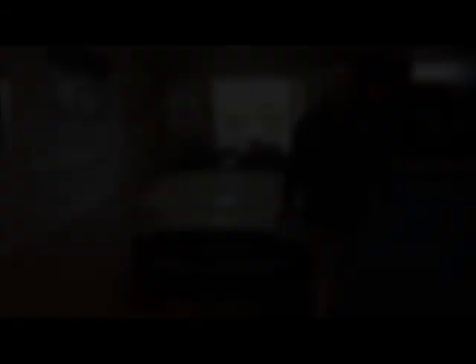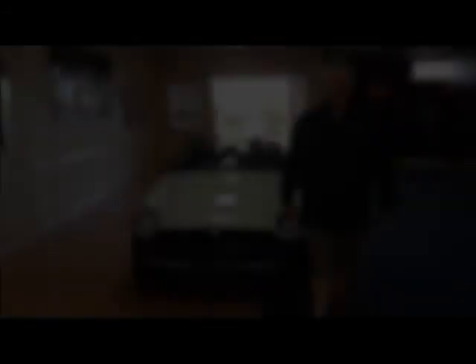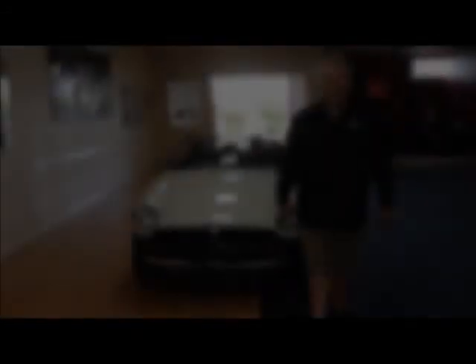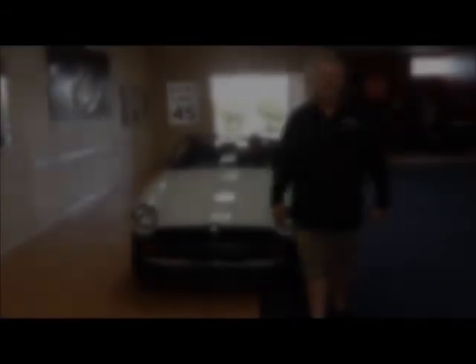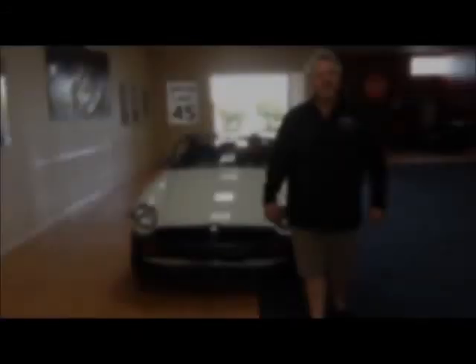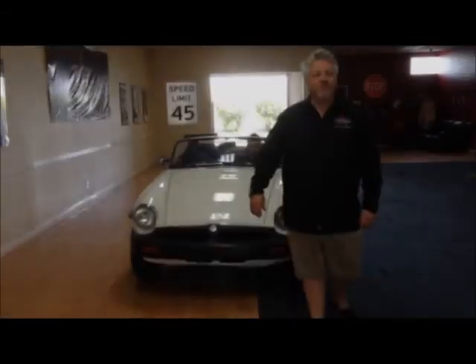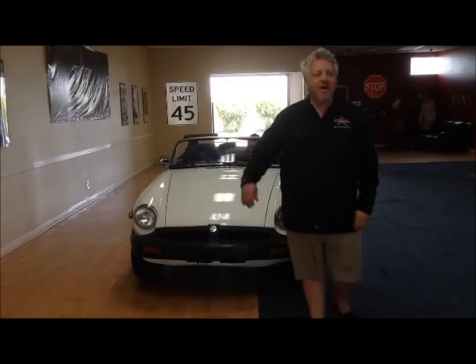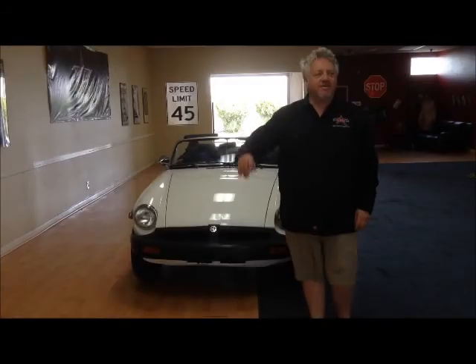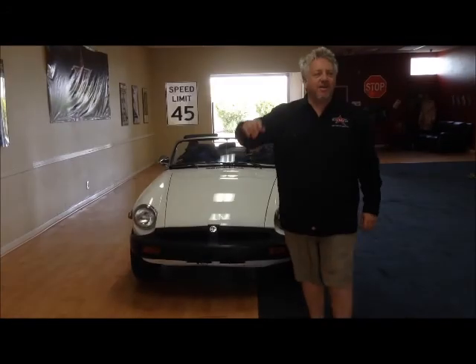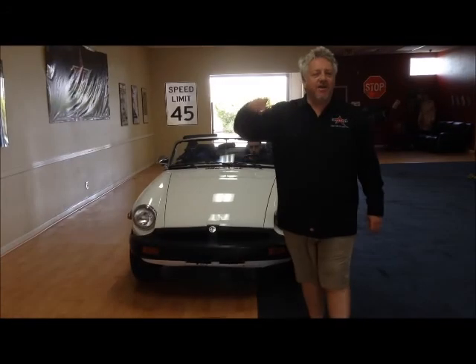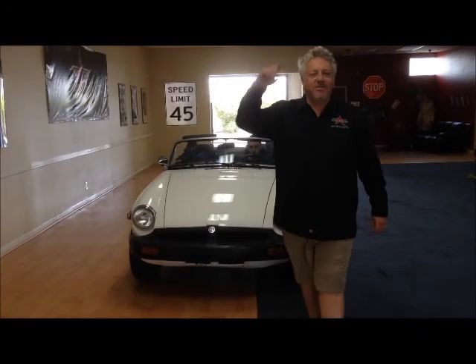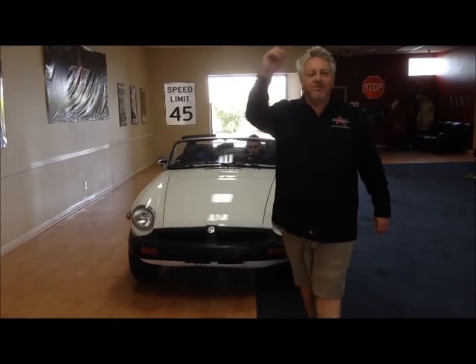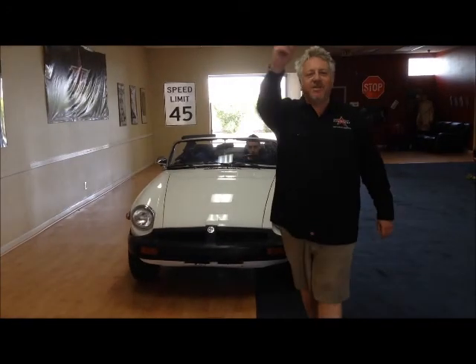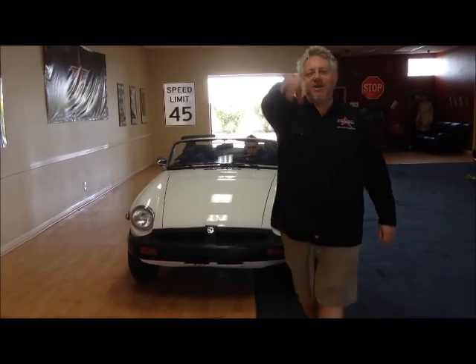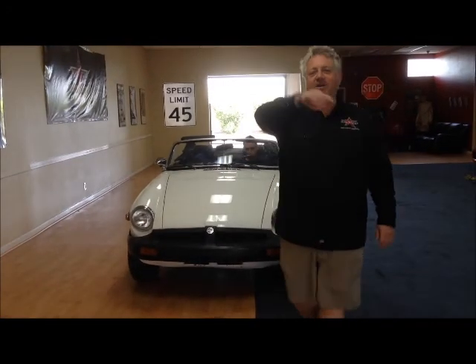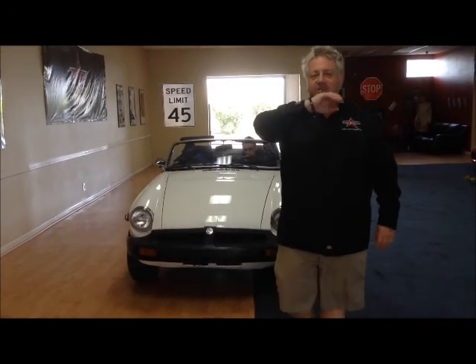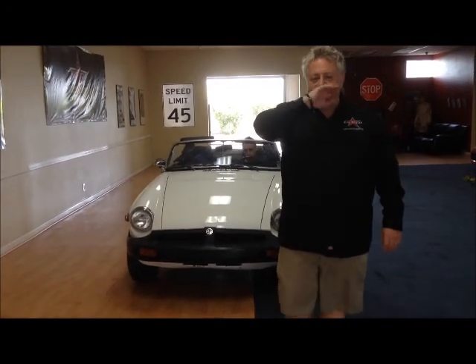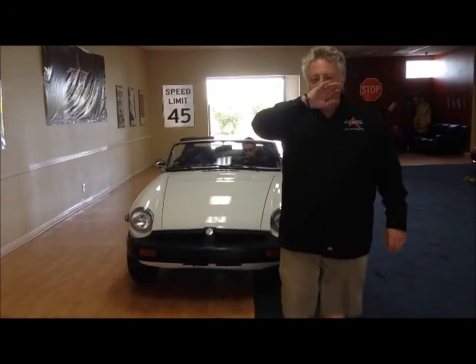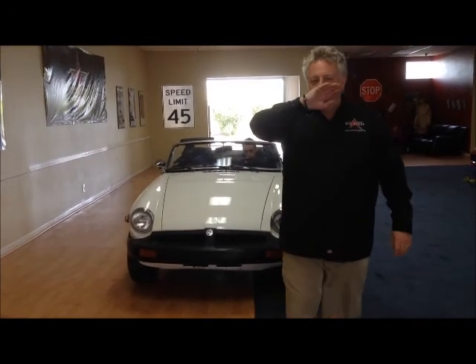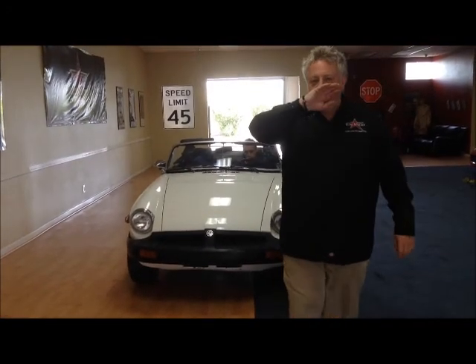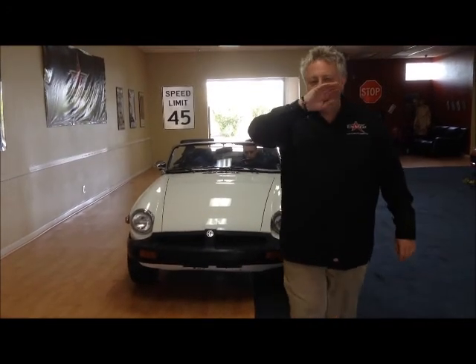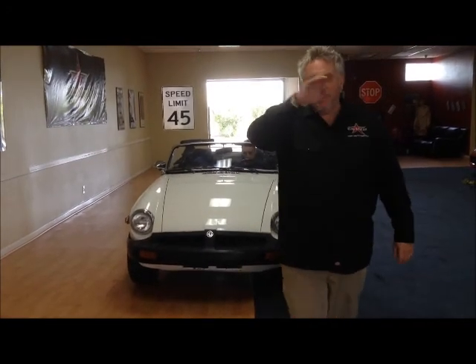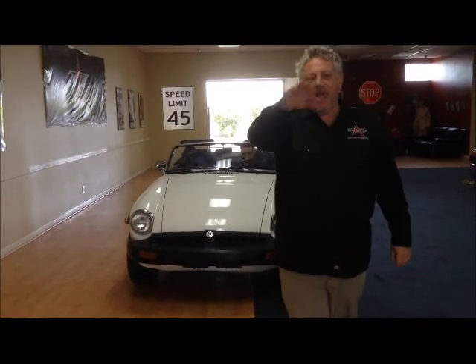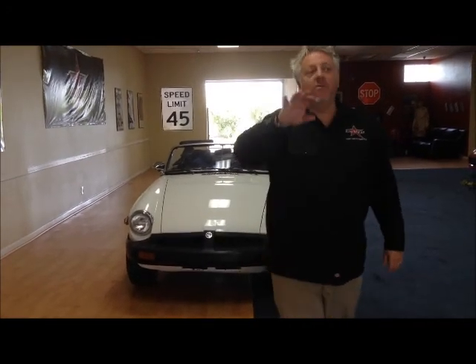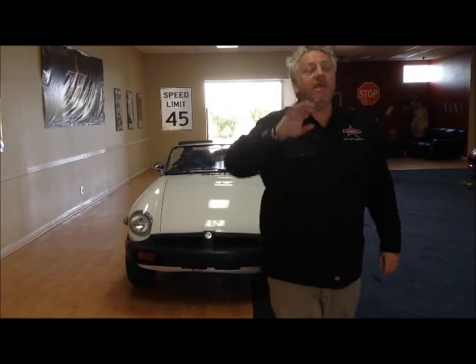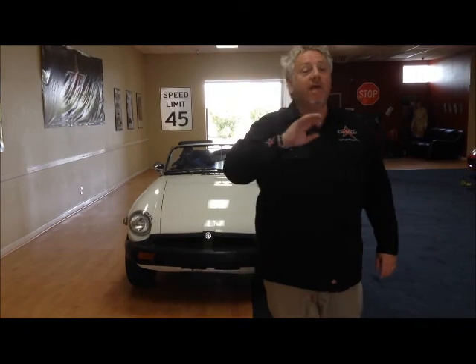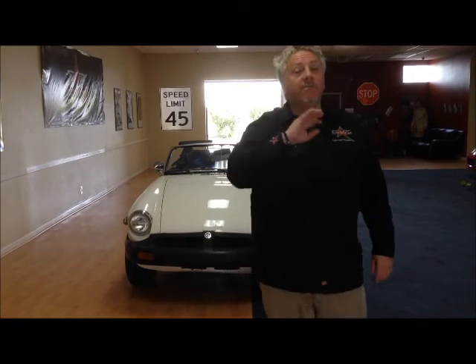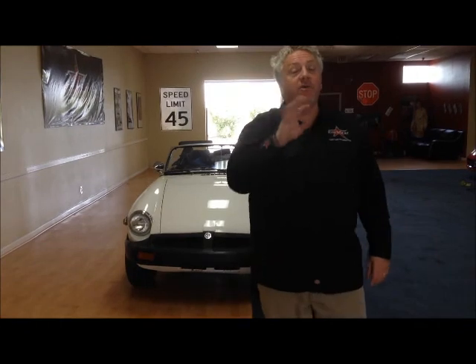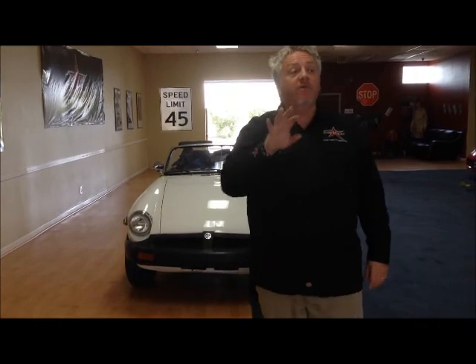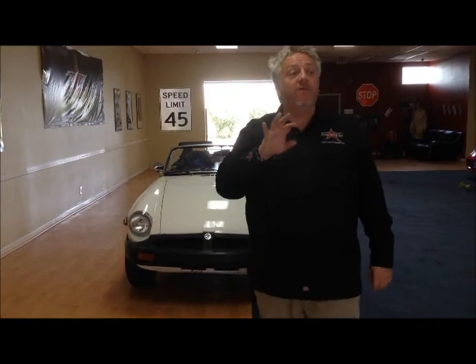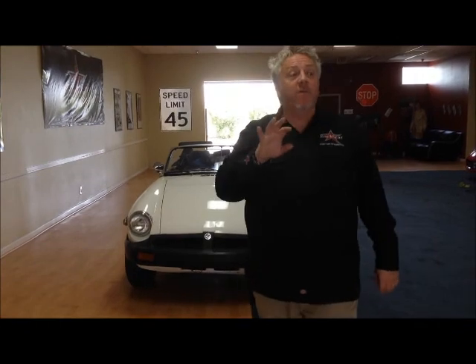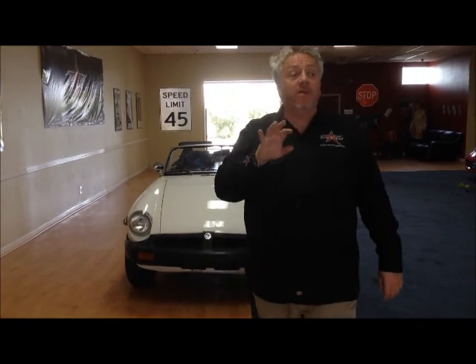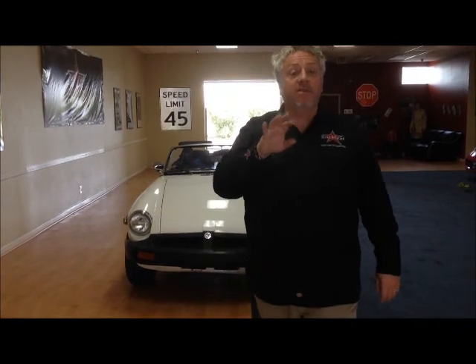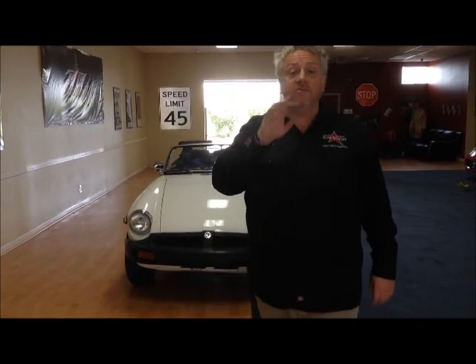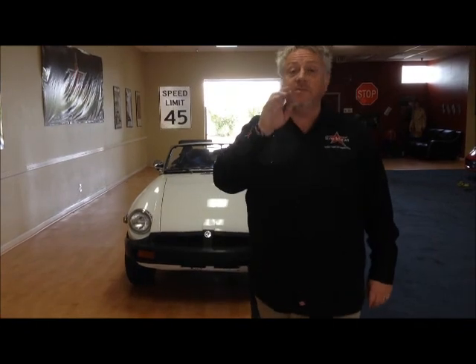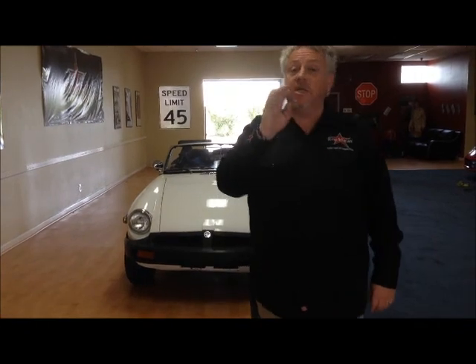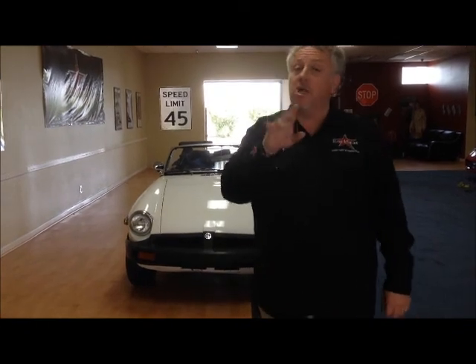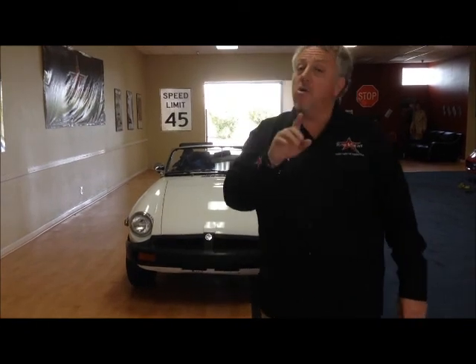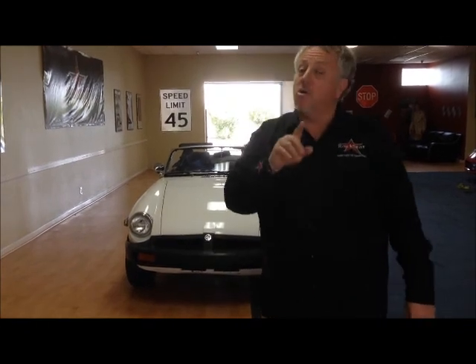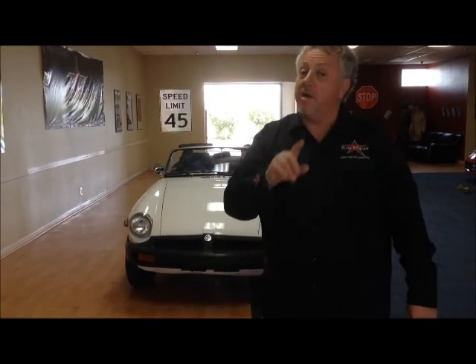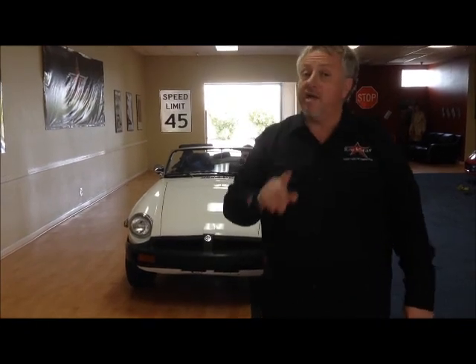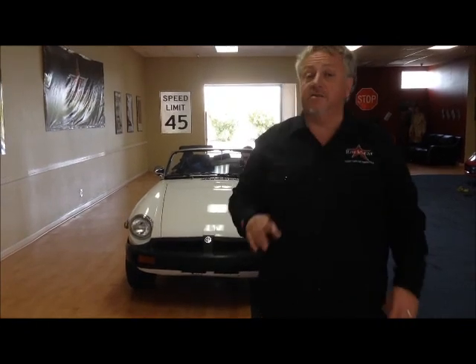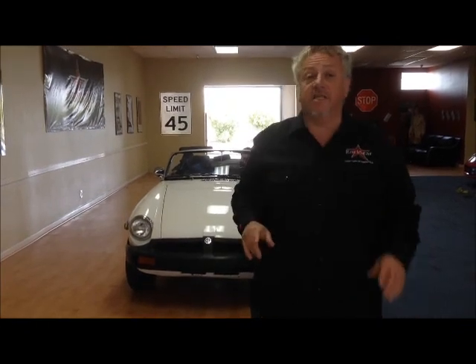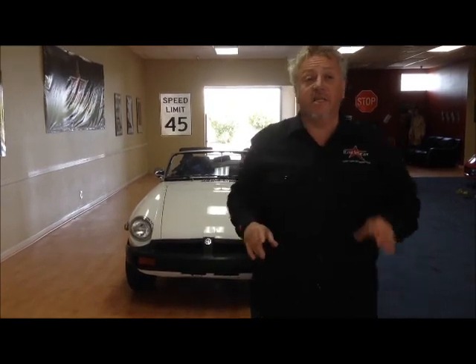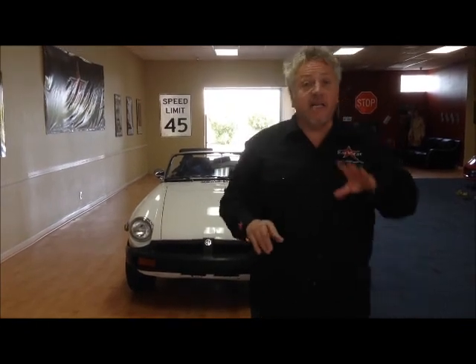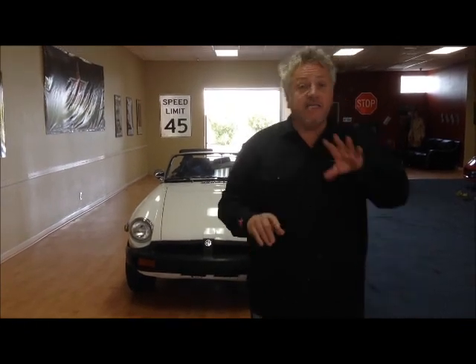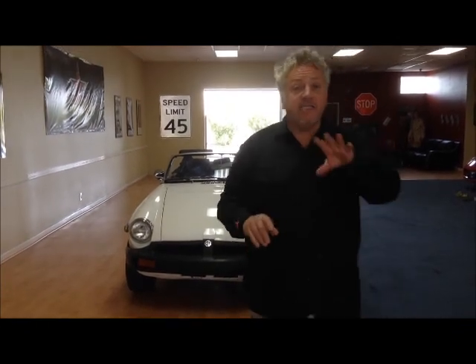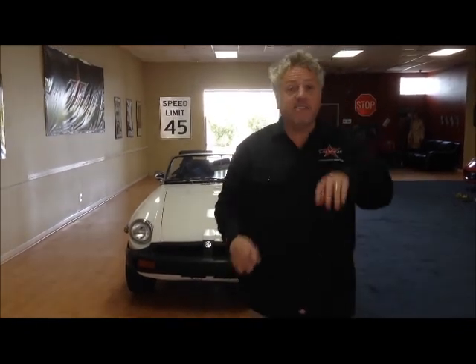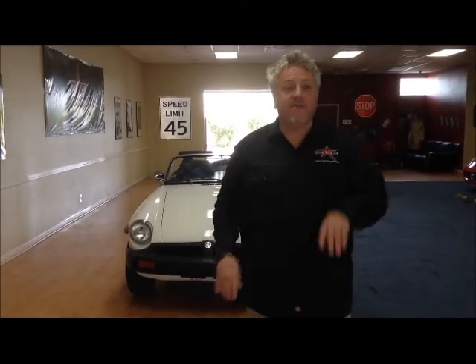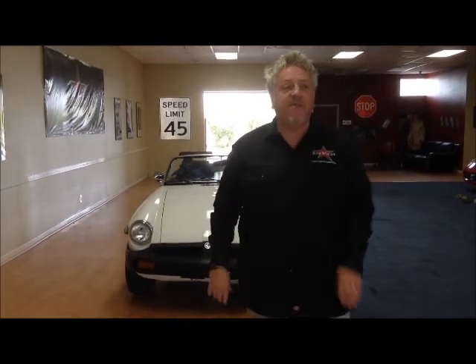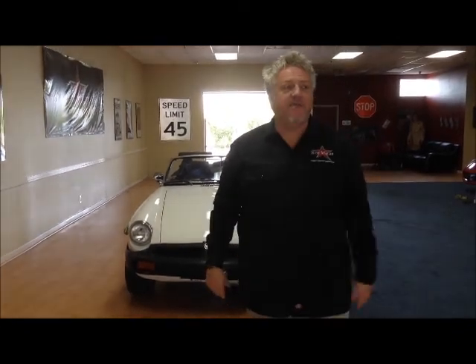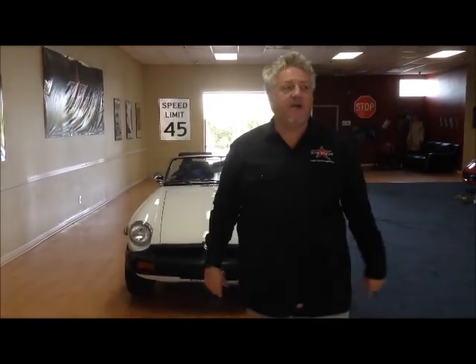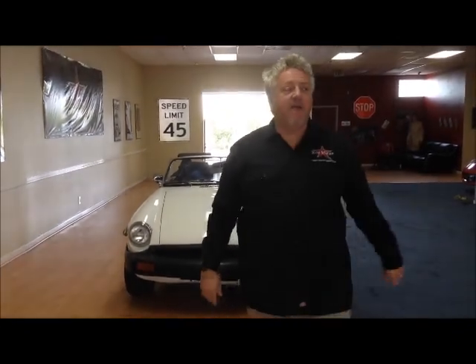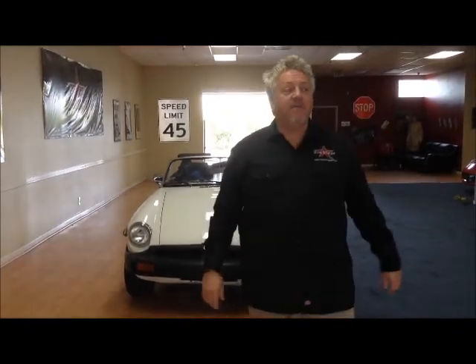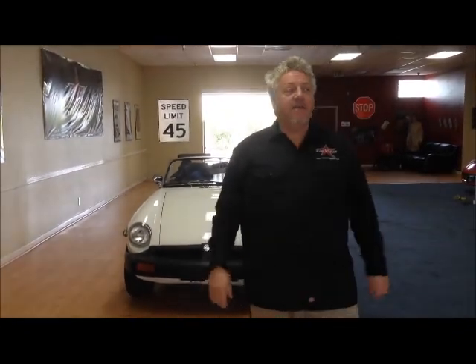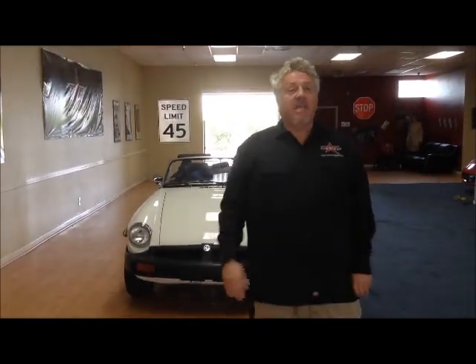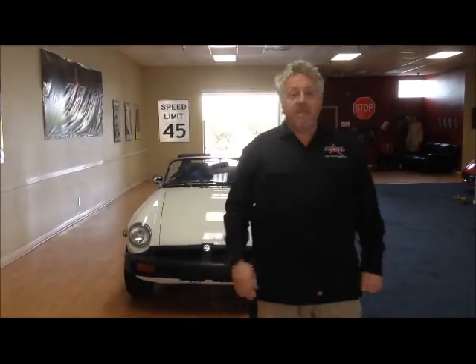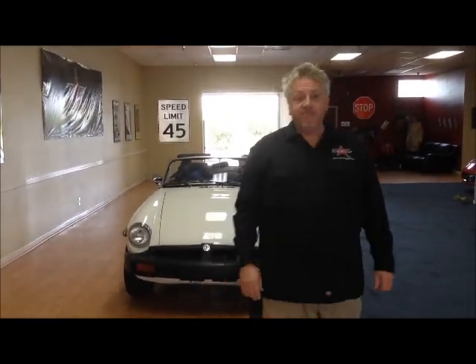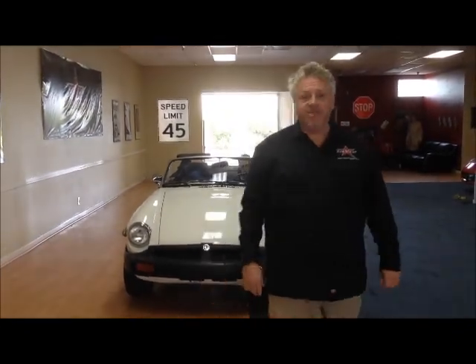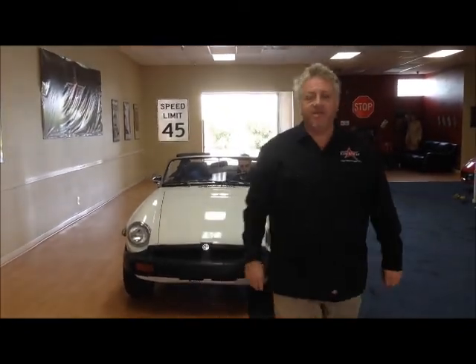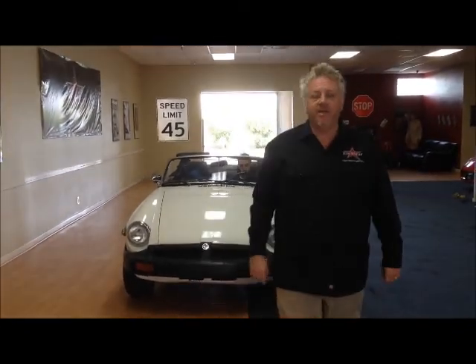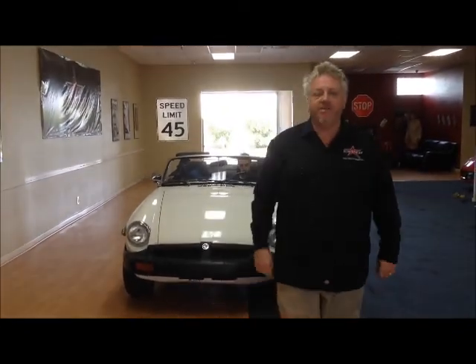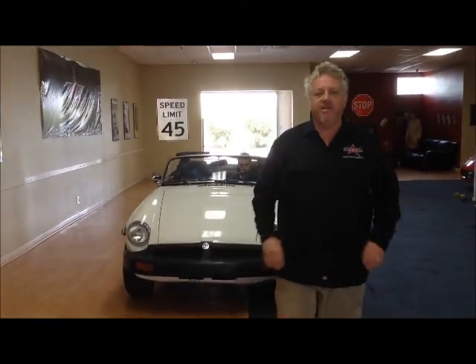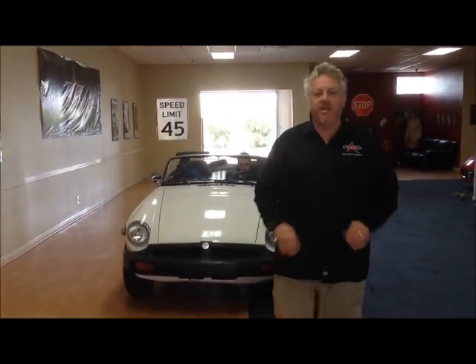Welcome back to Rockstar Used Cars. Here we go — we got a beautiful one. This one's going to go quick. It's a 1975 MG Midget.